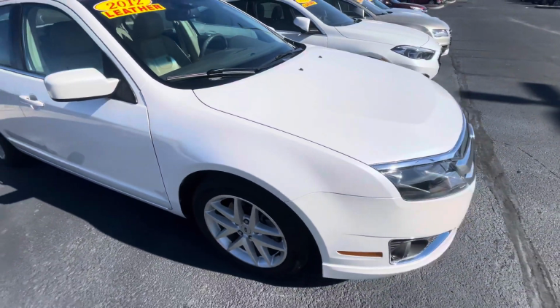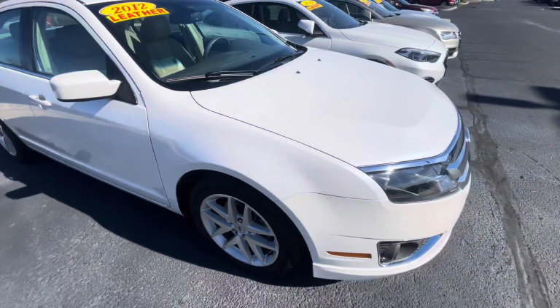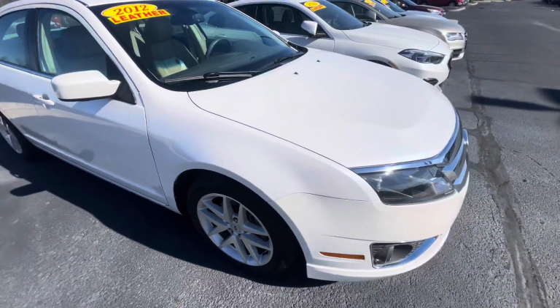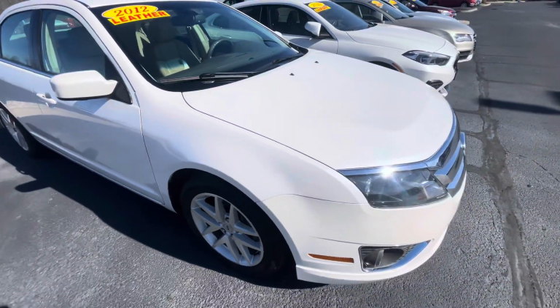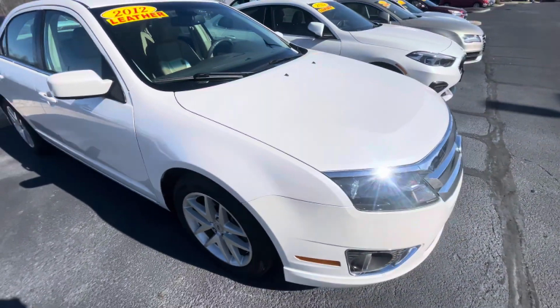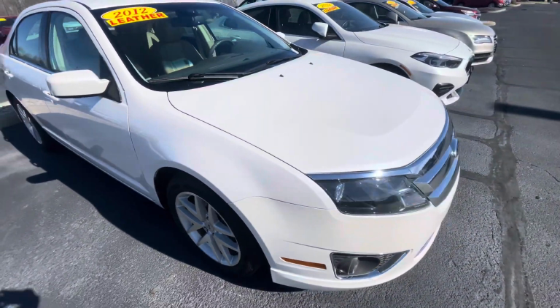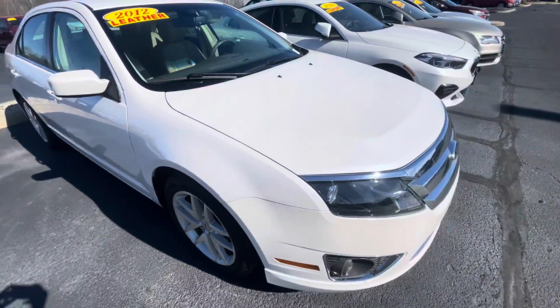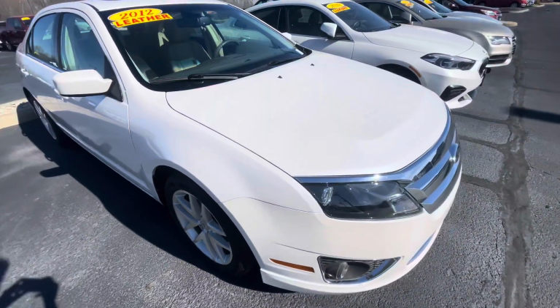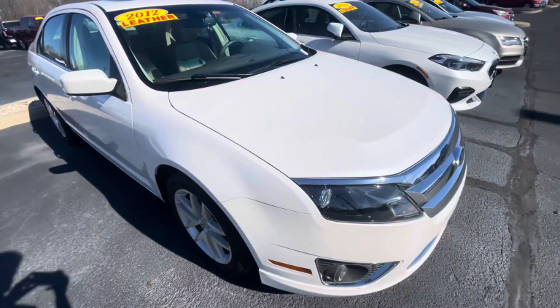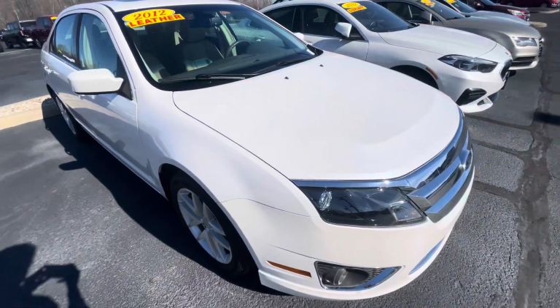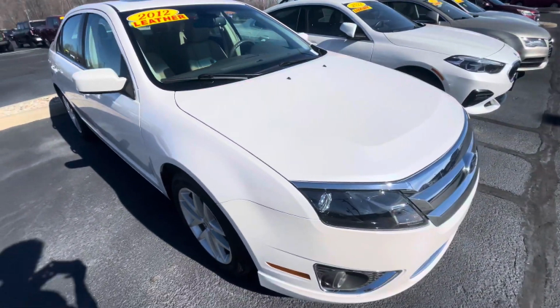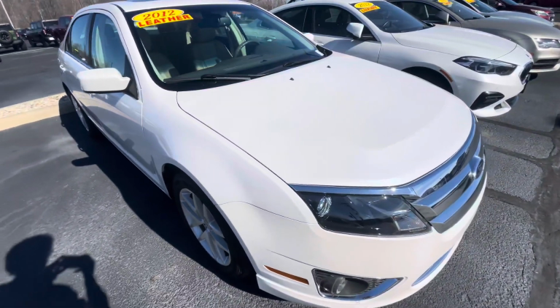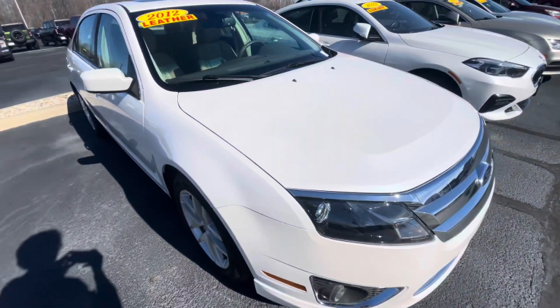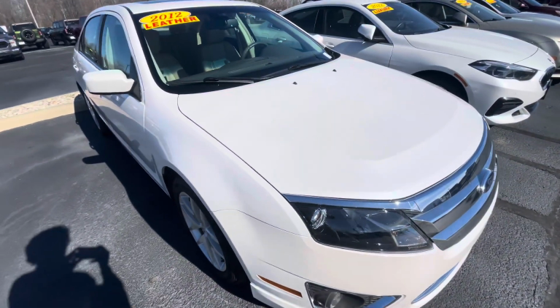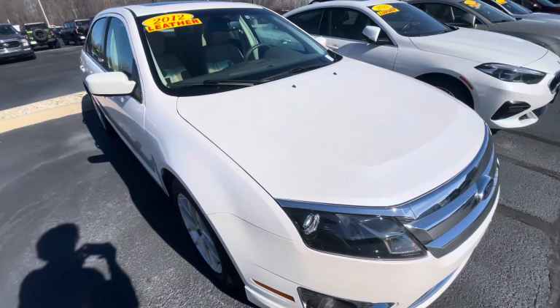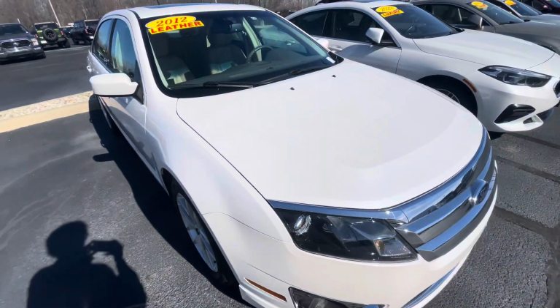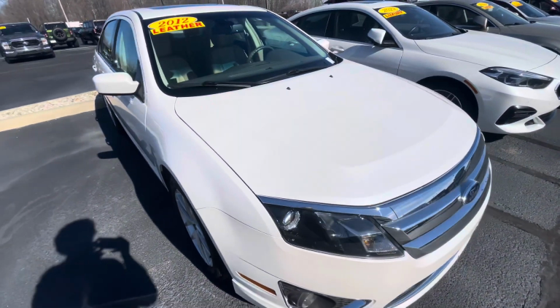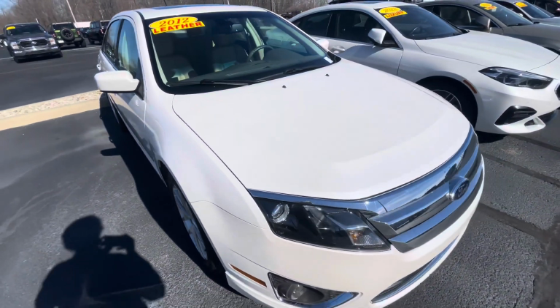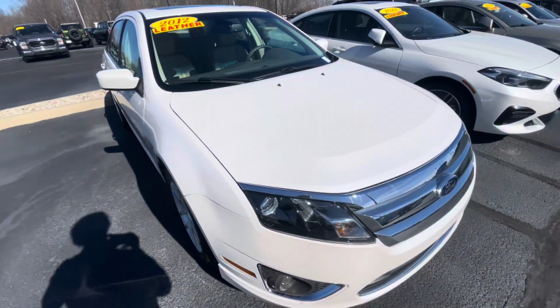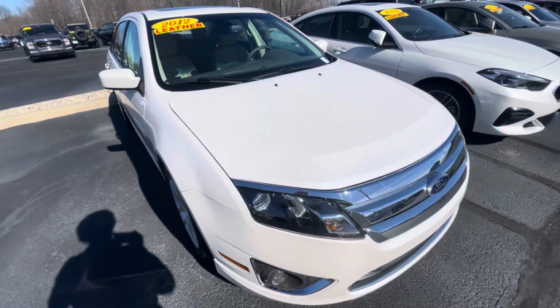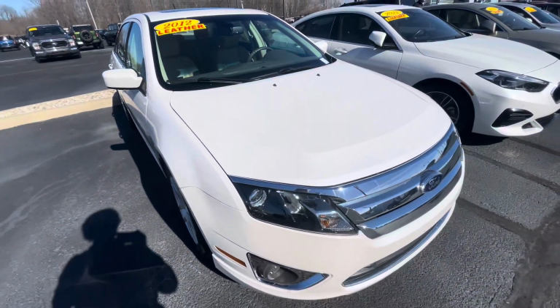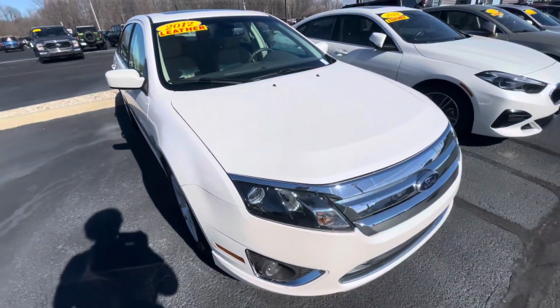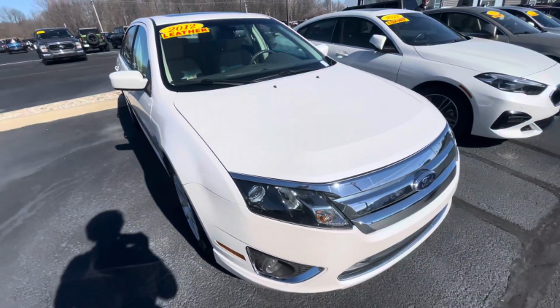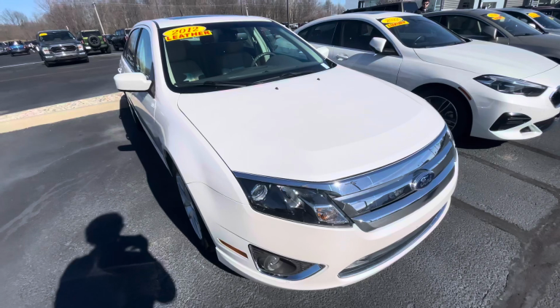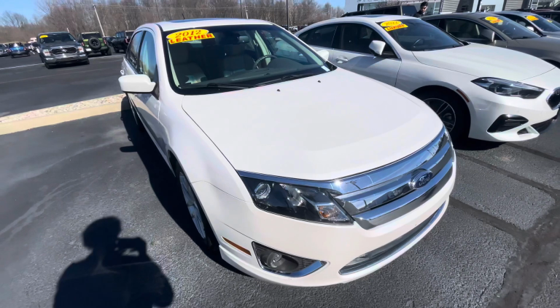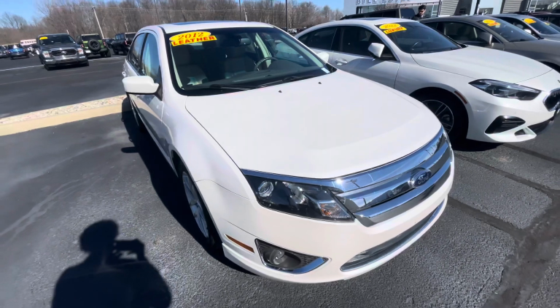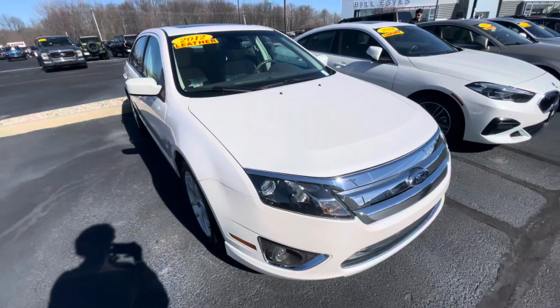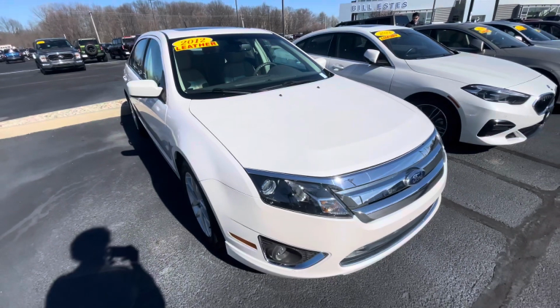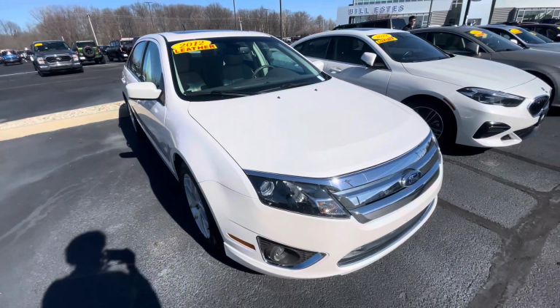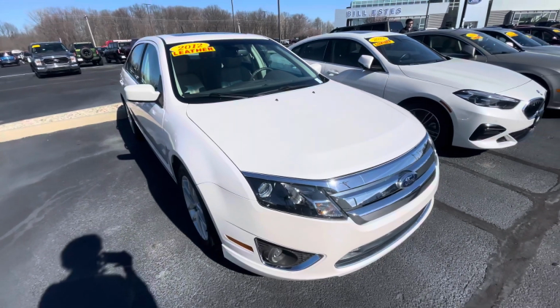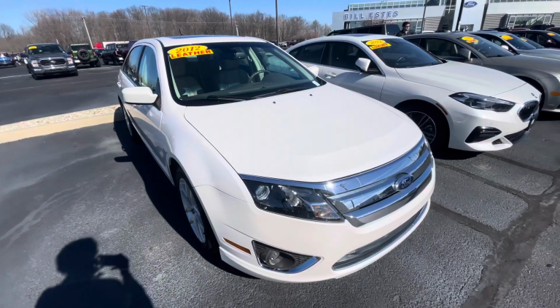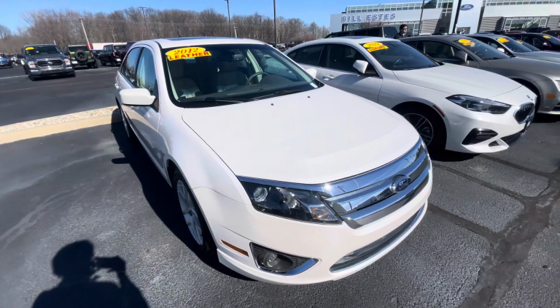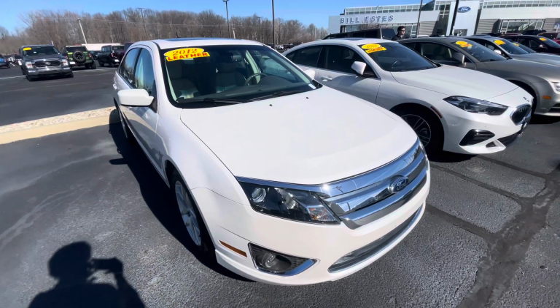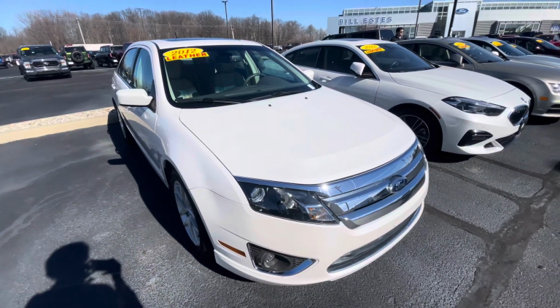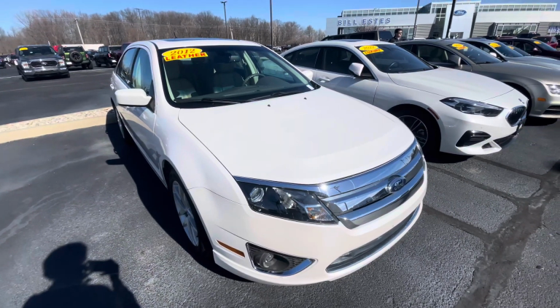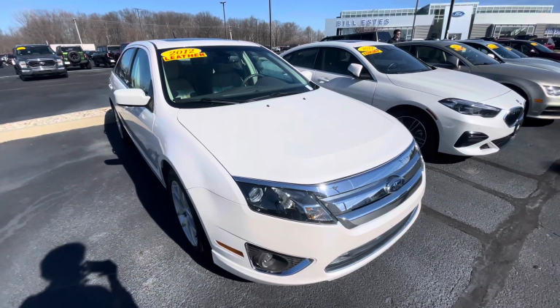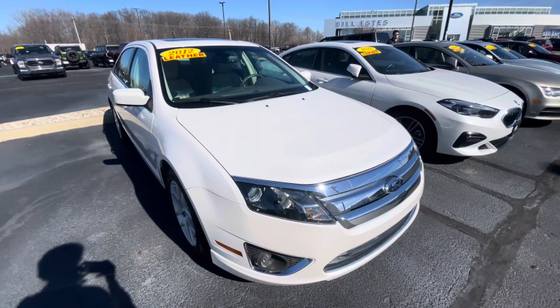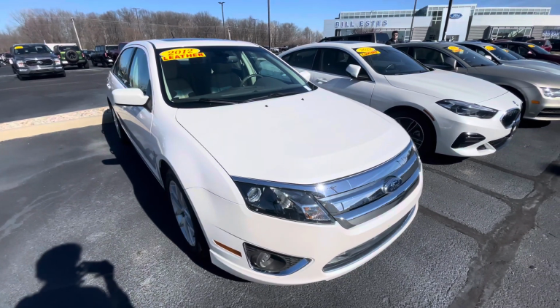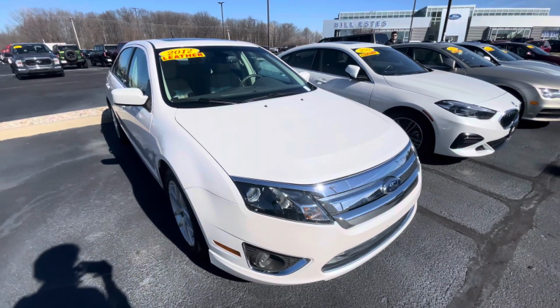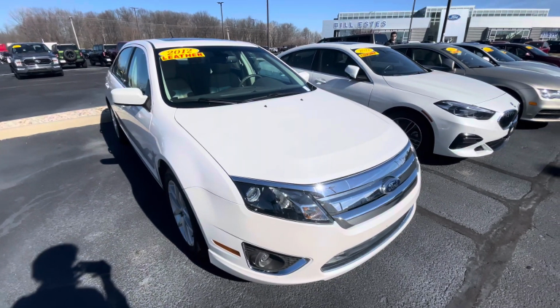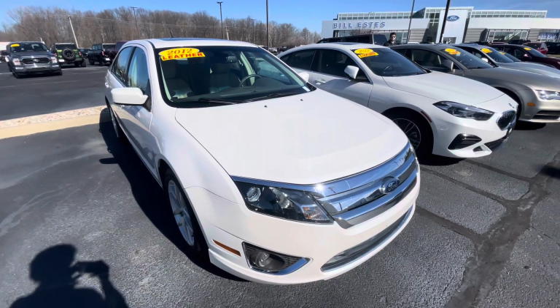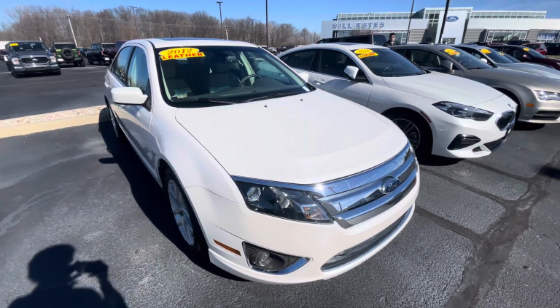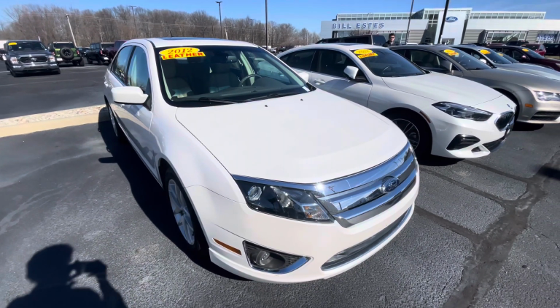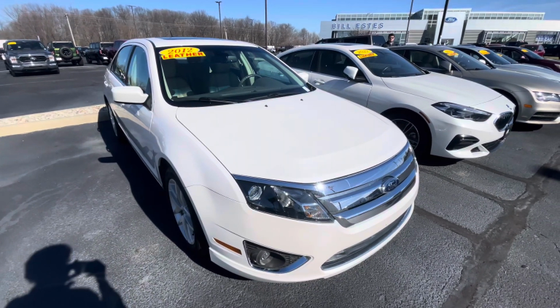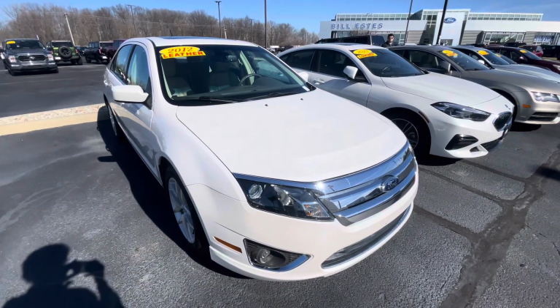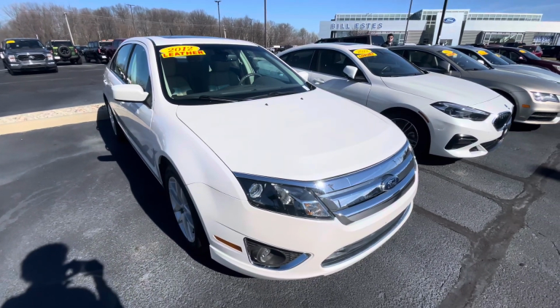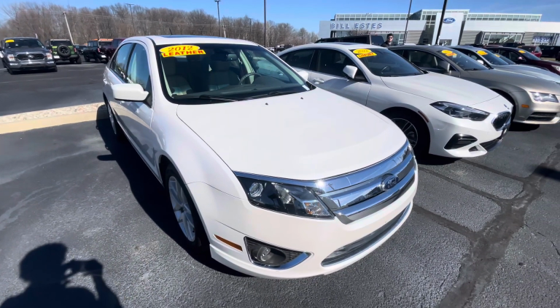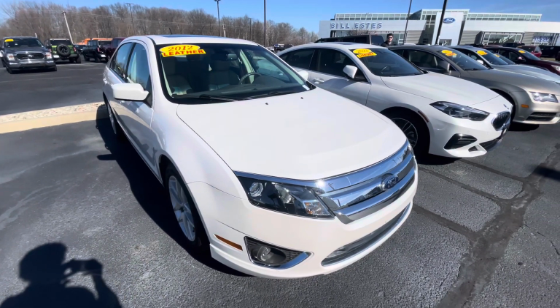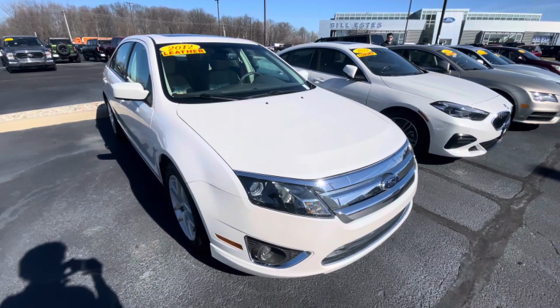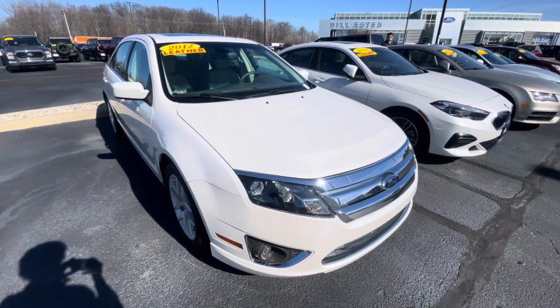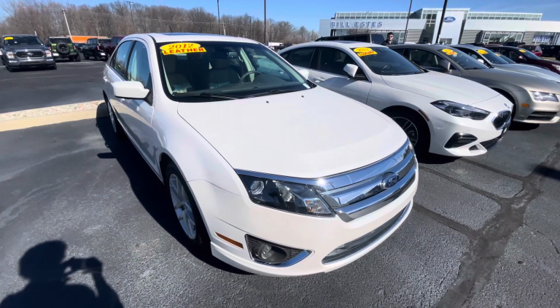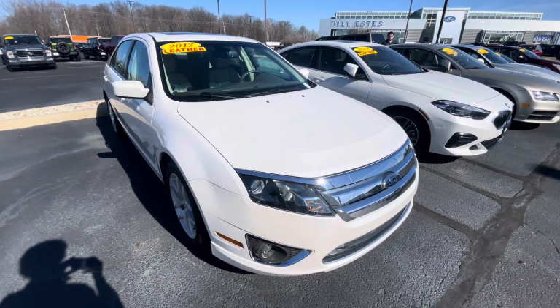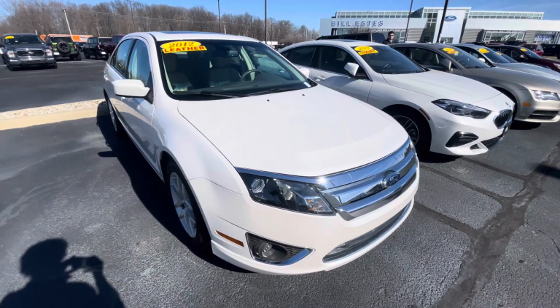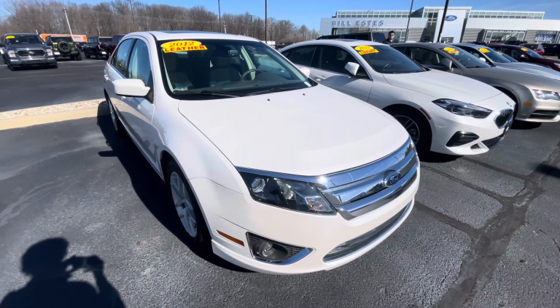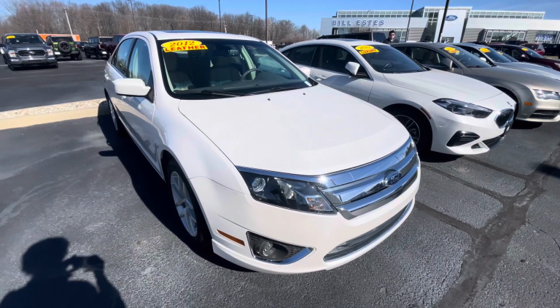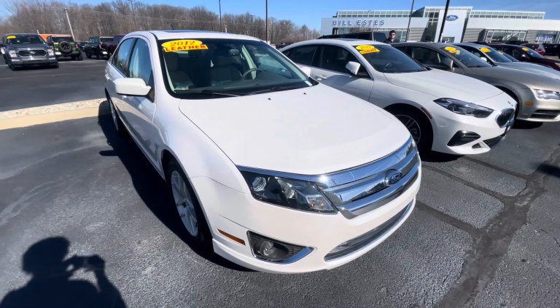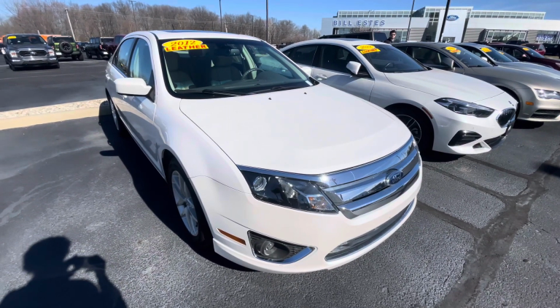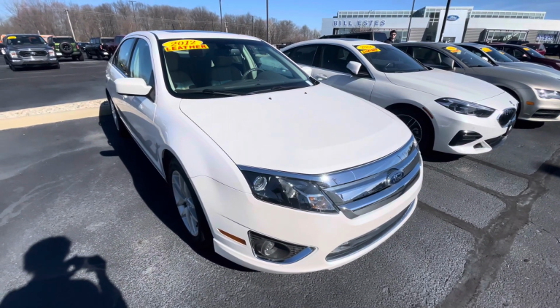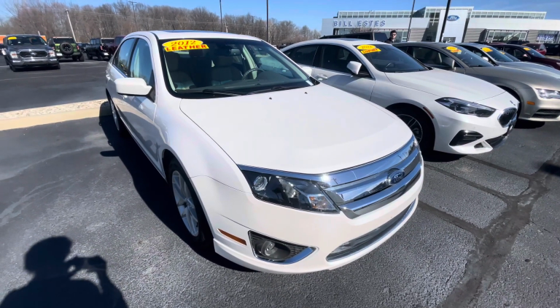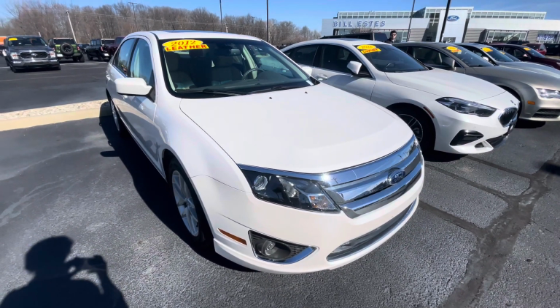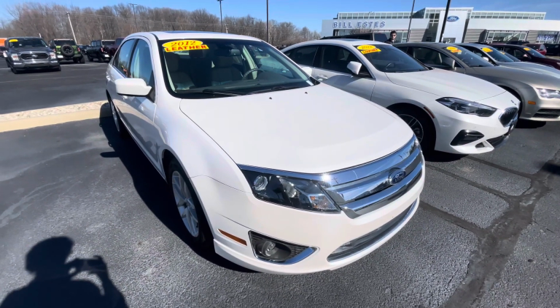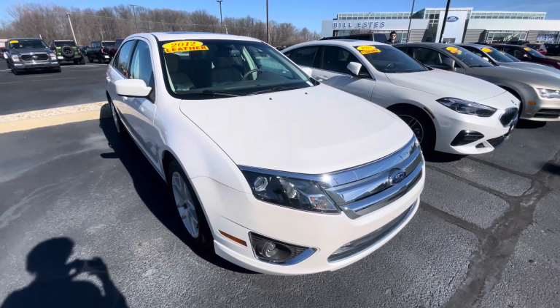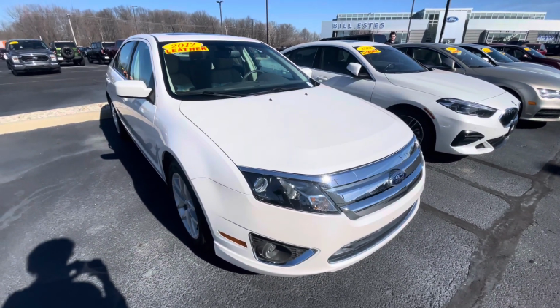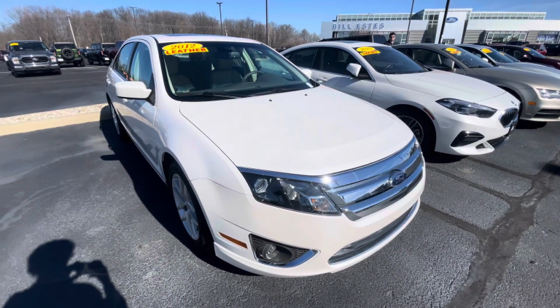Let me know what your thoughts are on it, please. I hope this video is helpful. Again, my name is Luke over here at Bill S's Ford. Thank you very much.